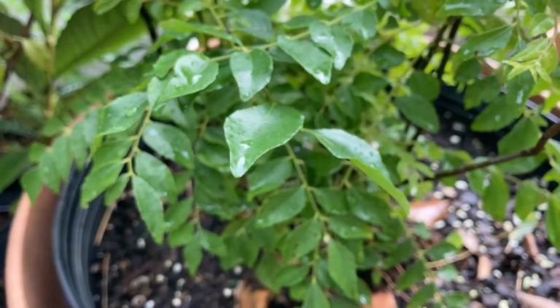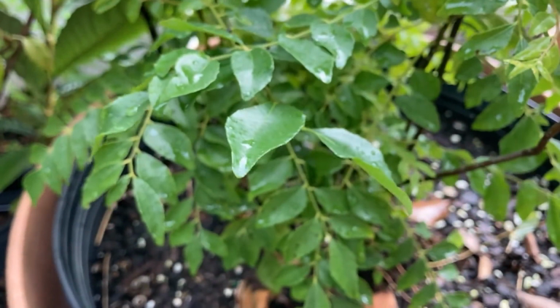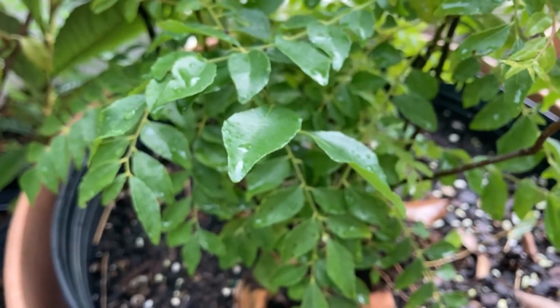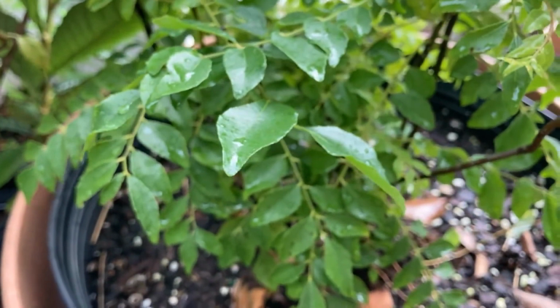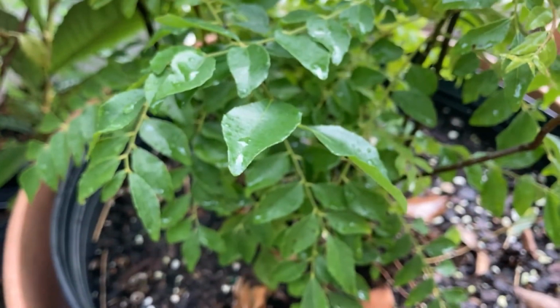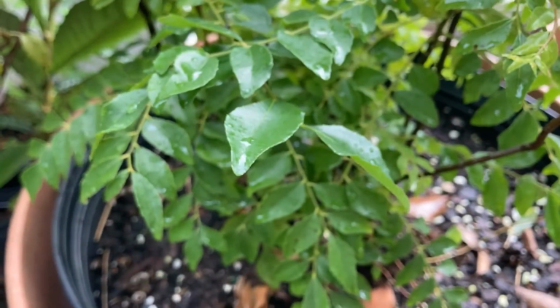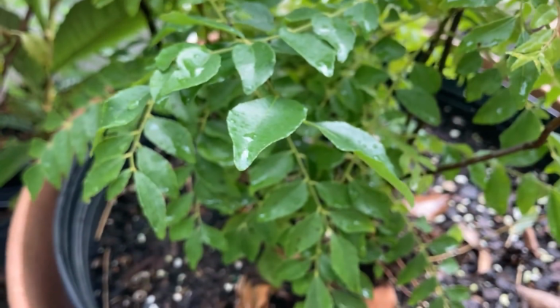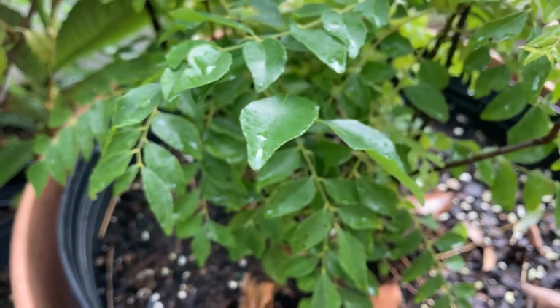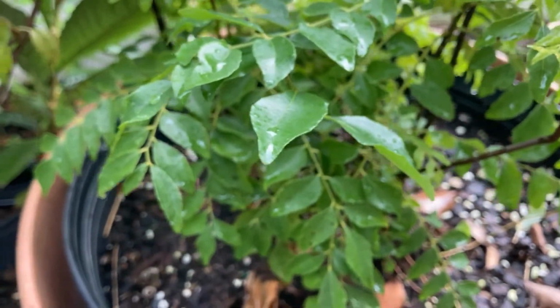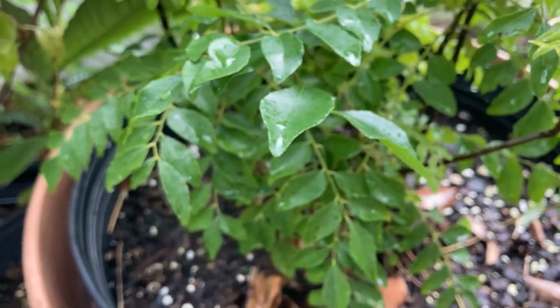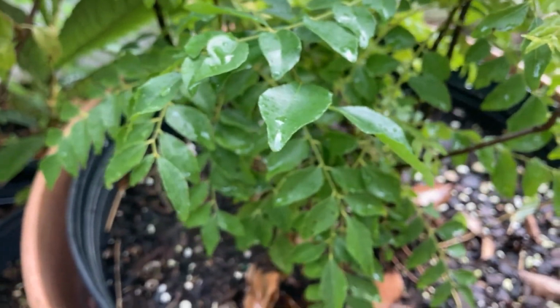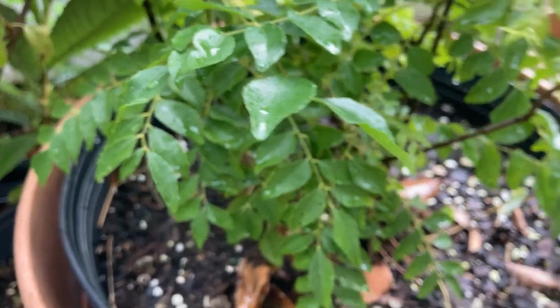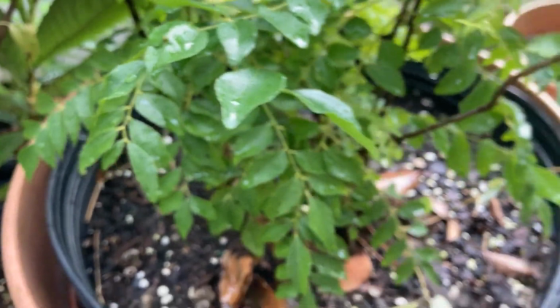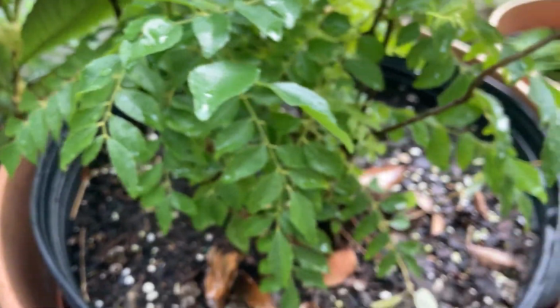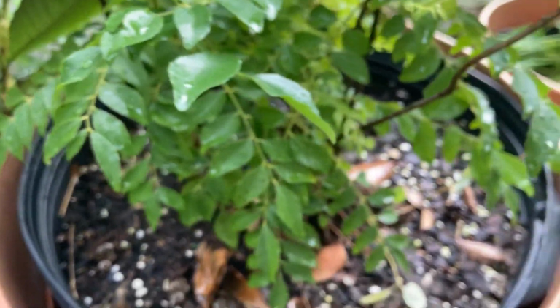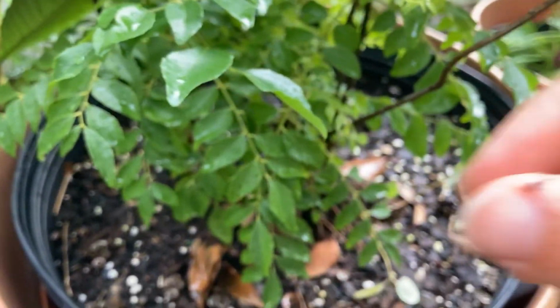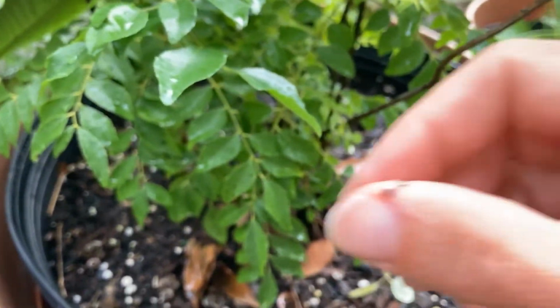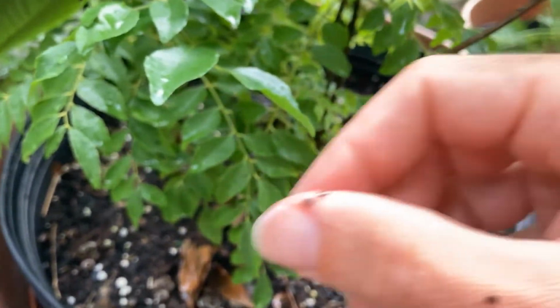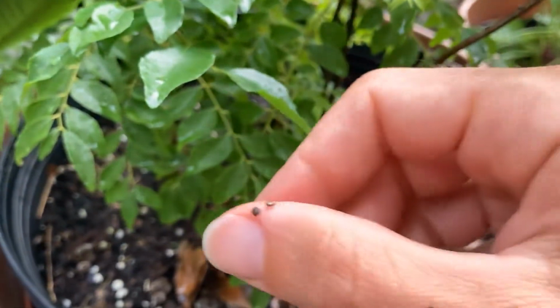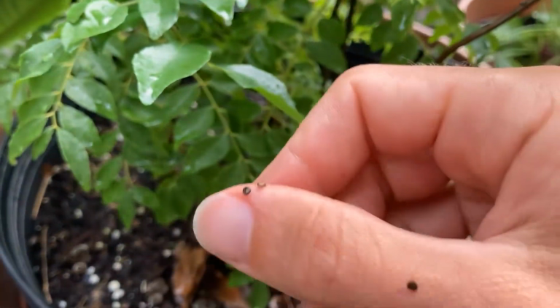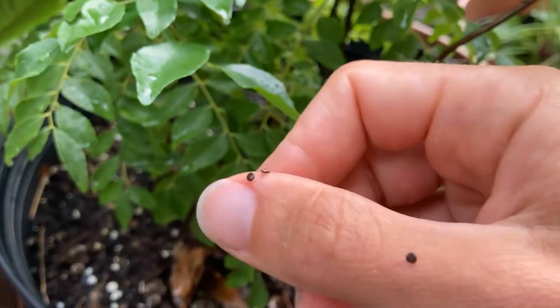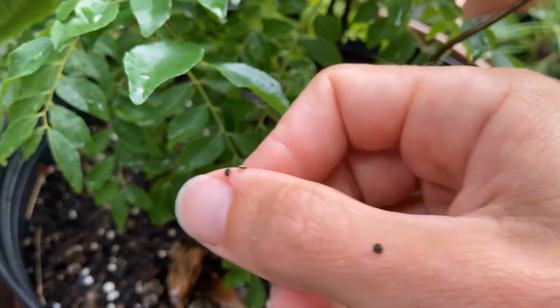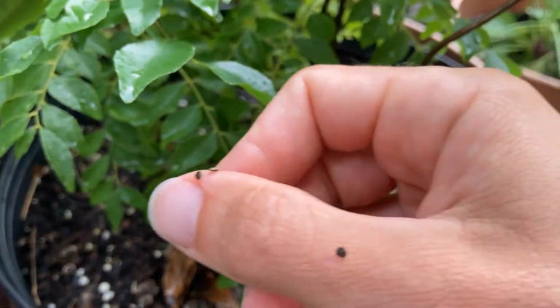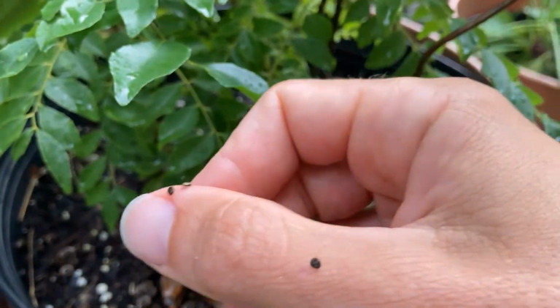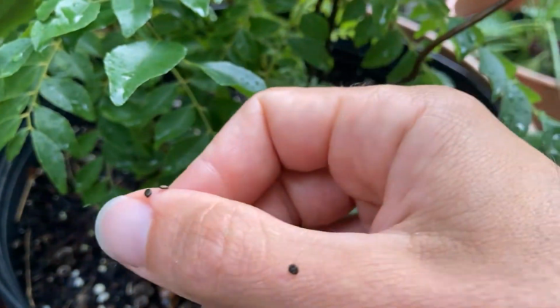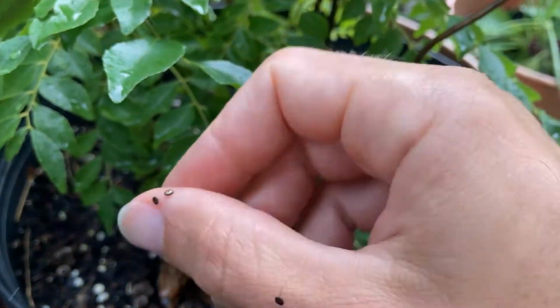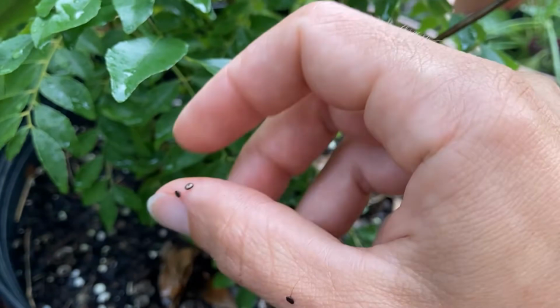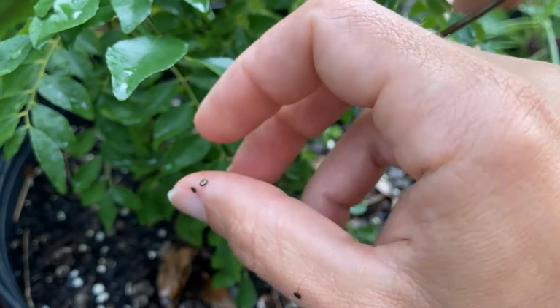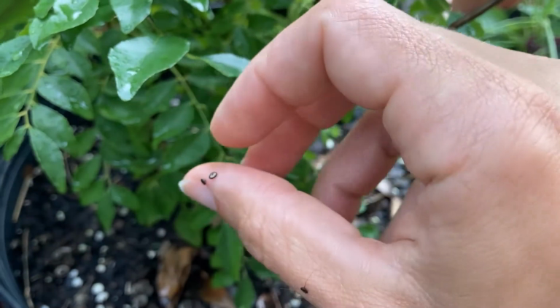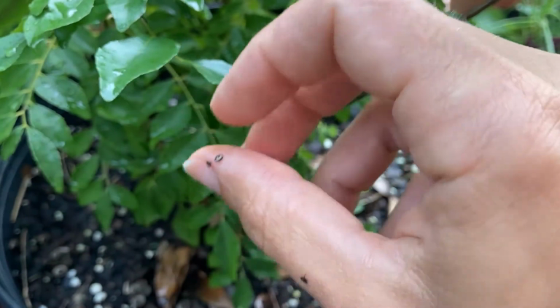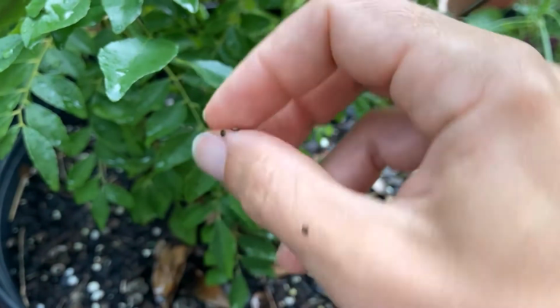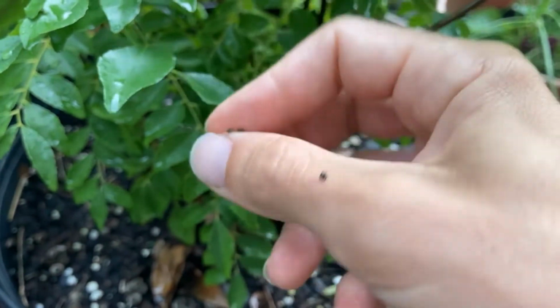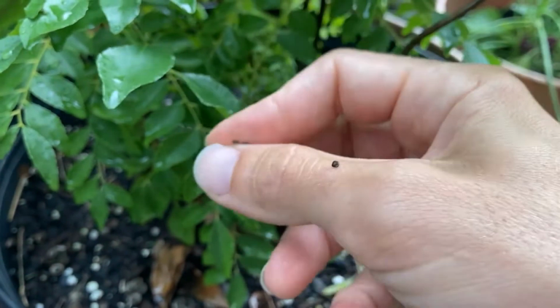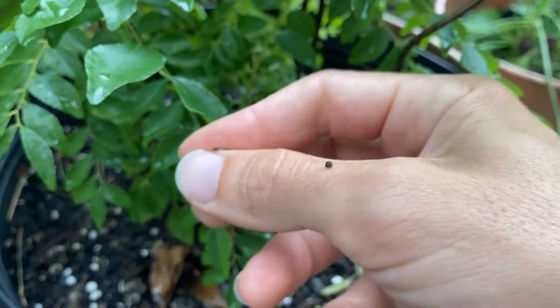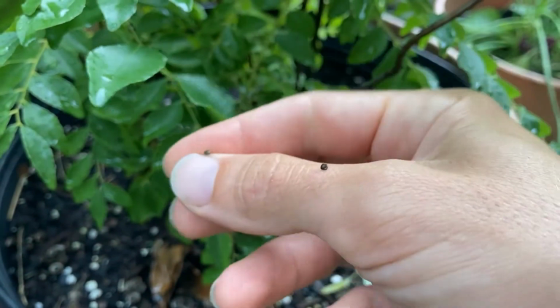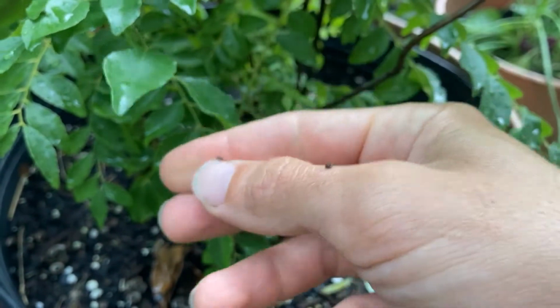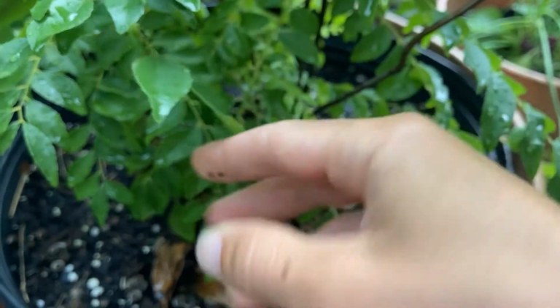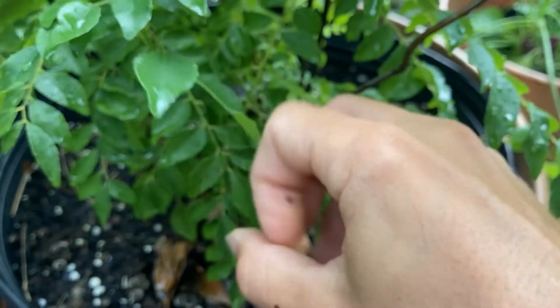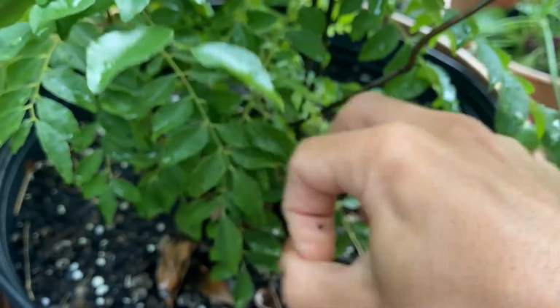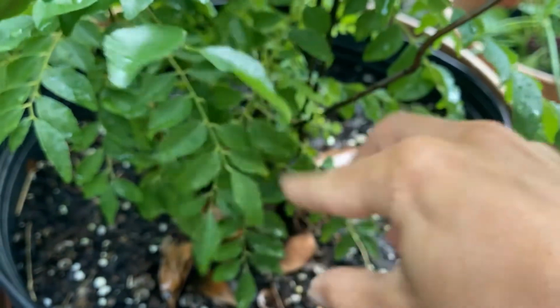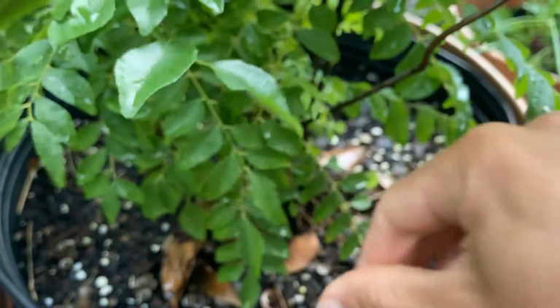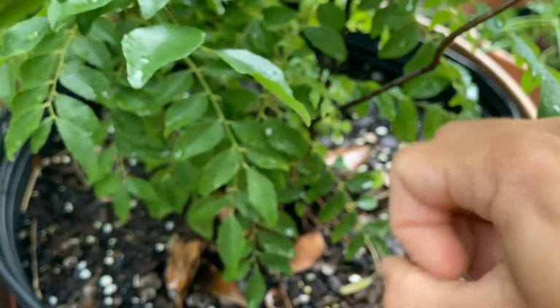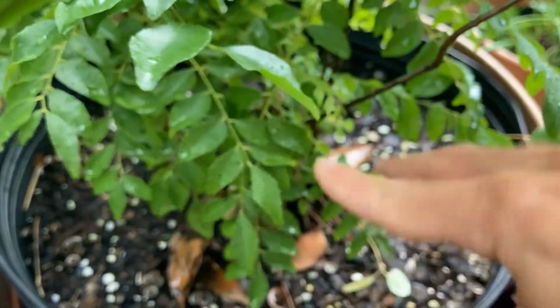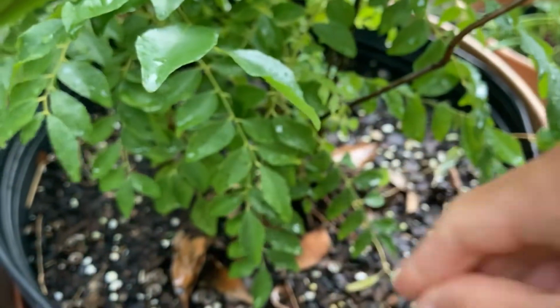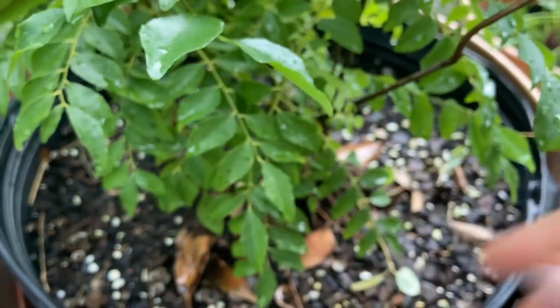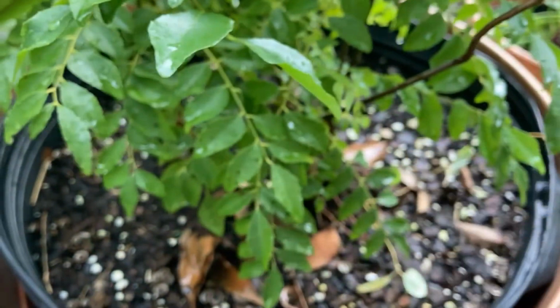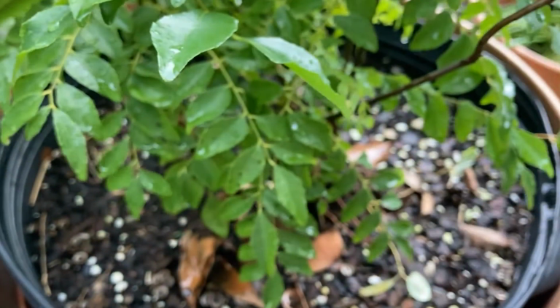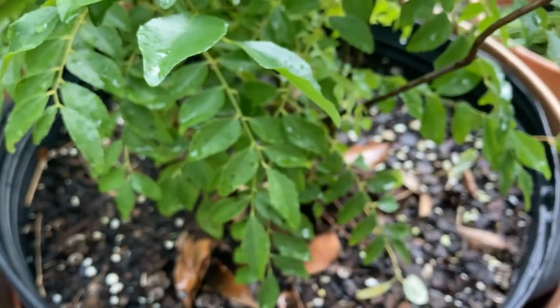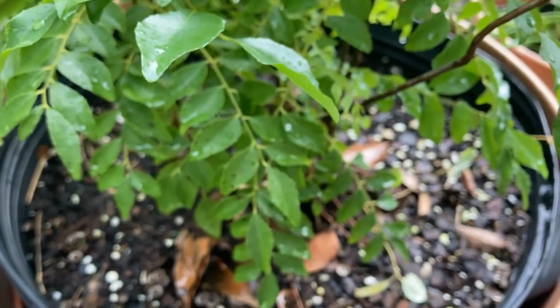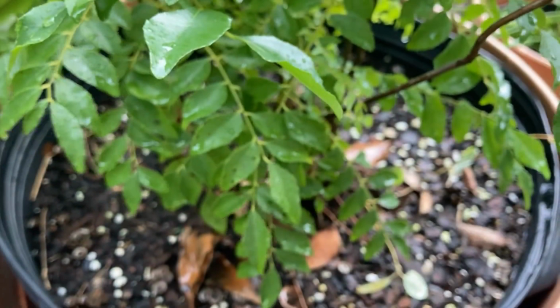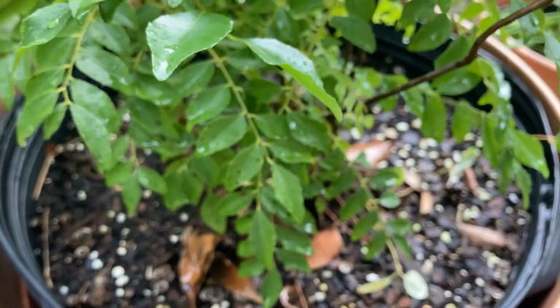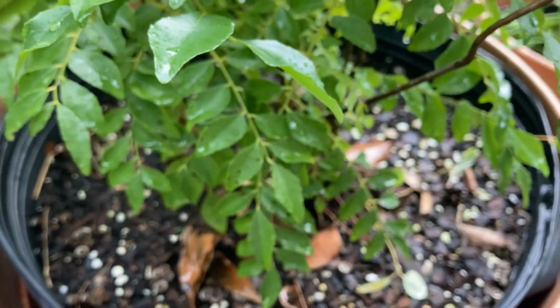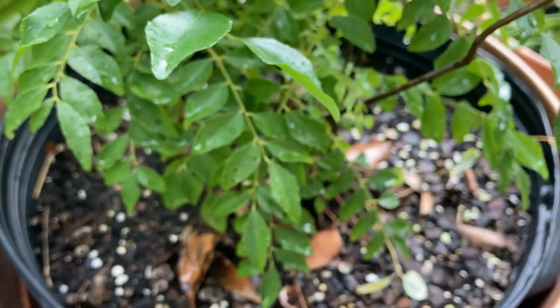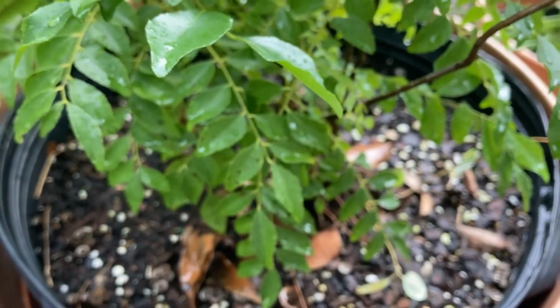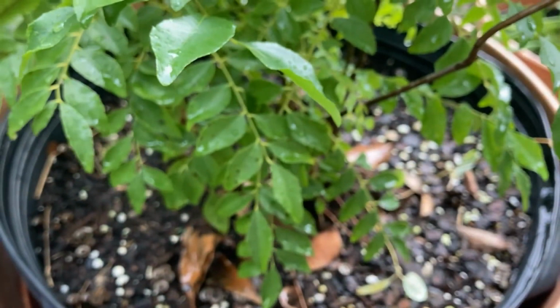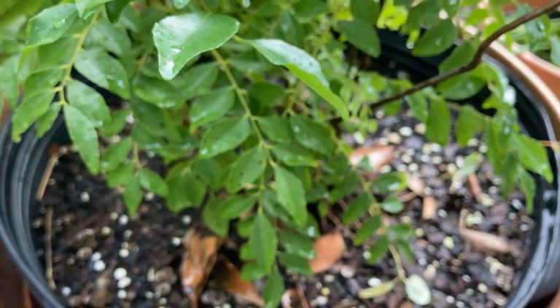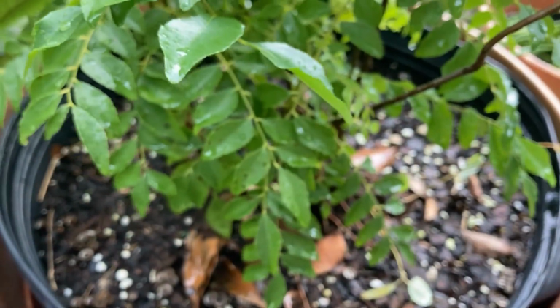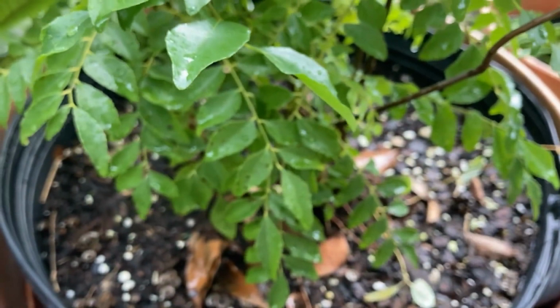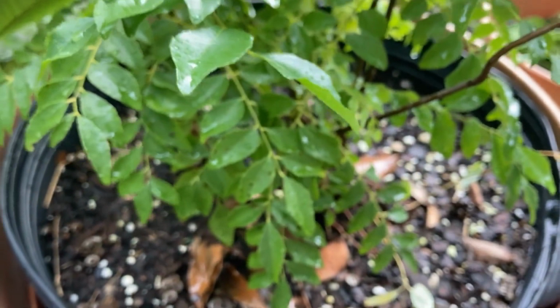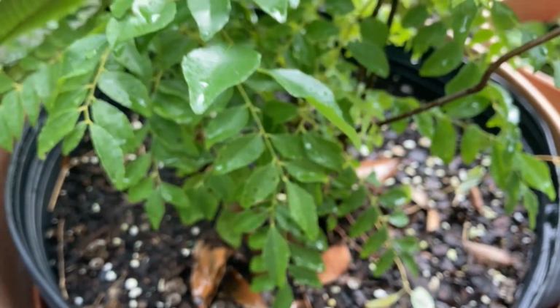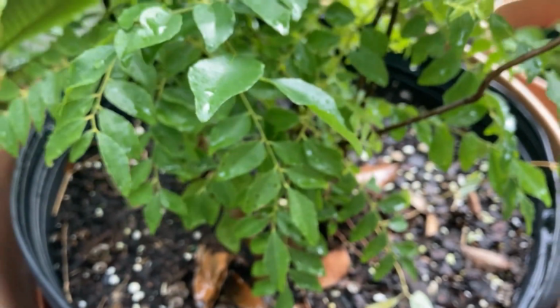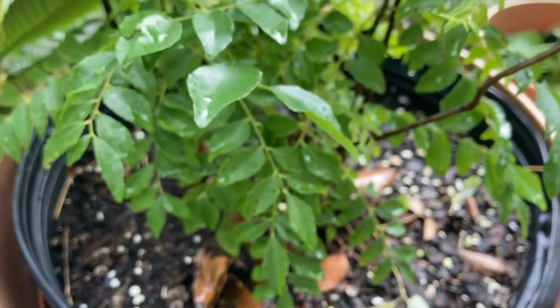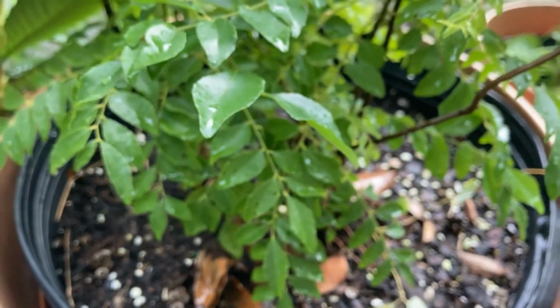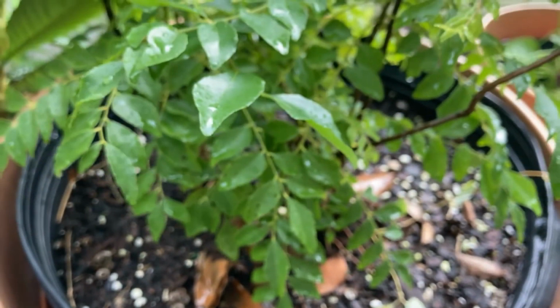All right, hope everybody's doing well and staying dry — bird's nest fungus. Later.